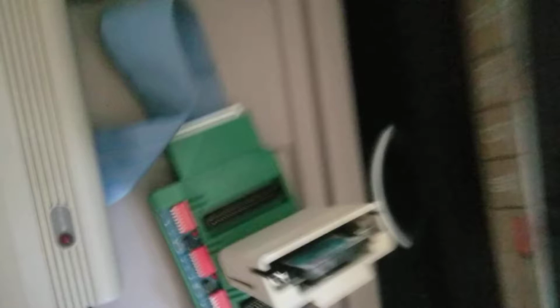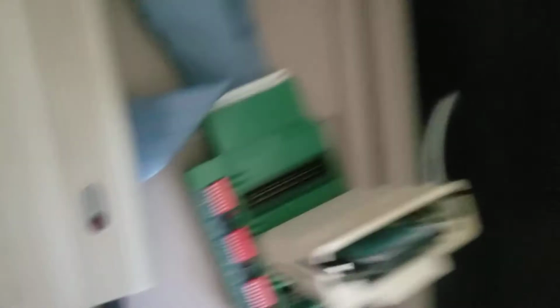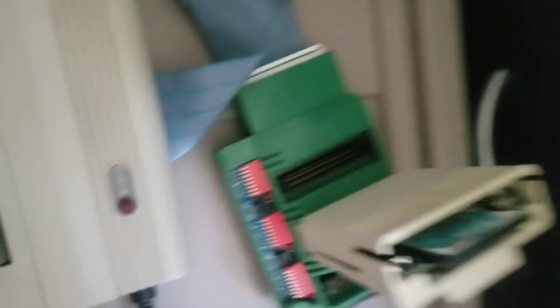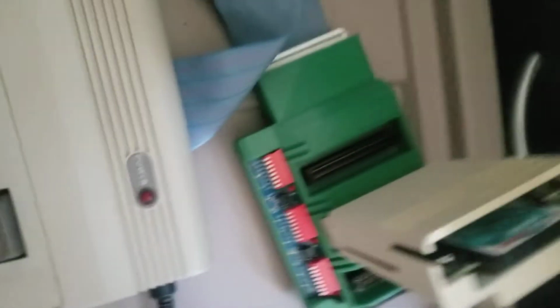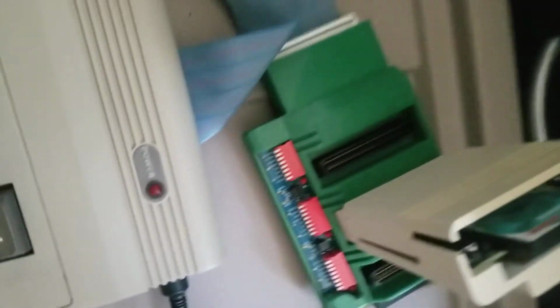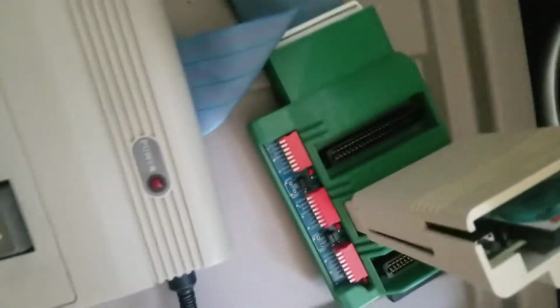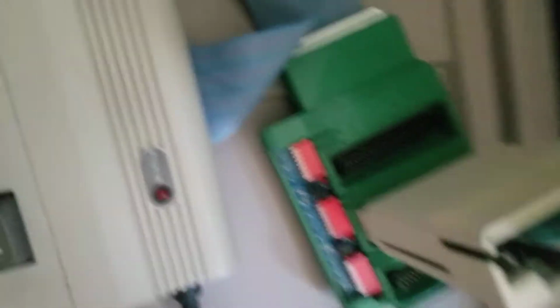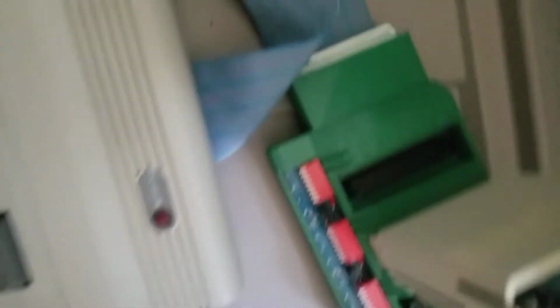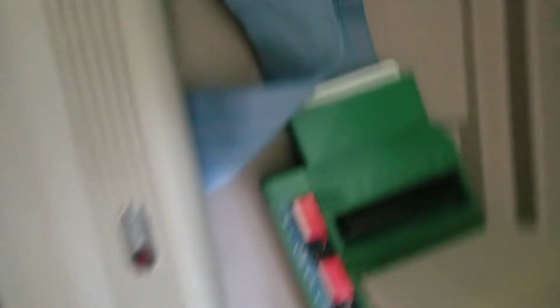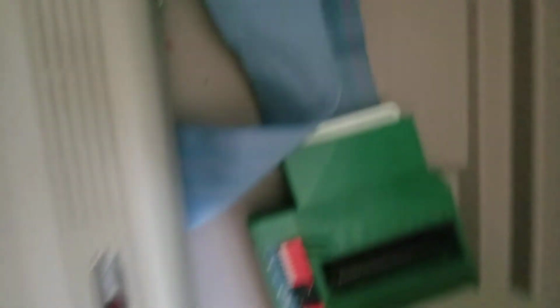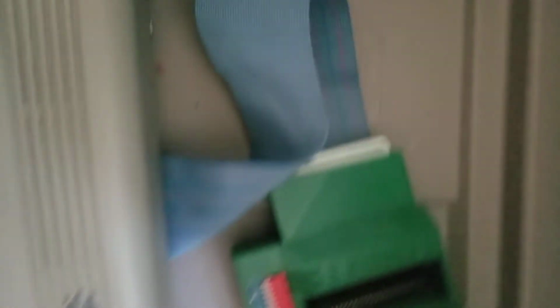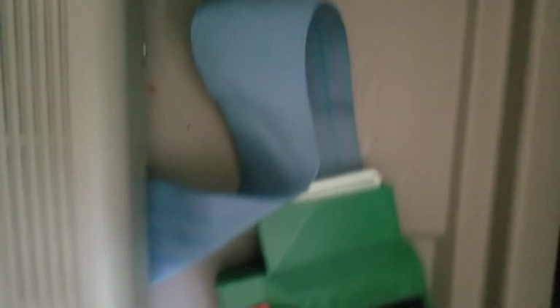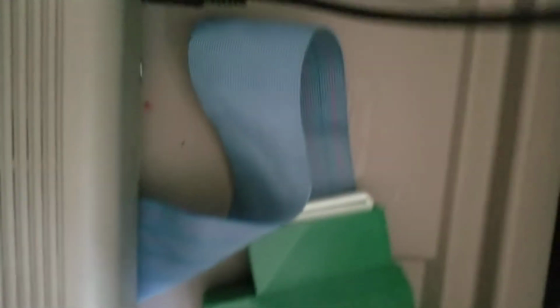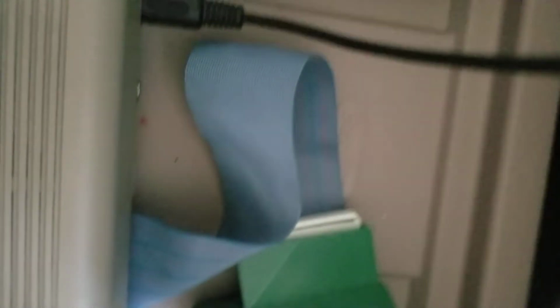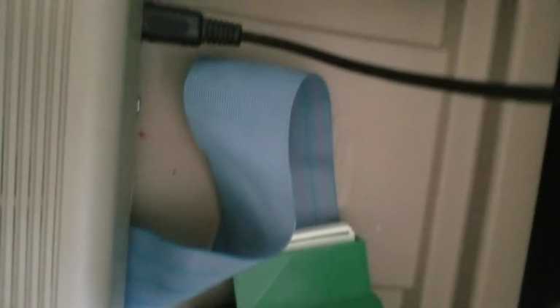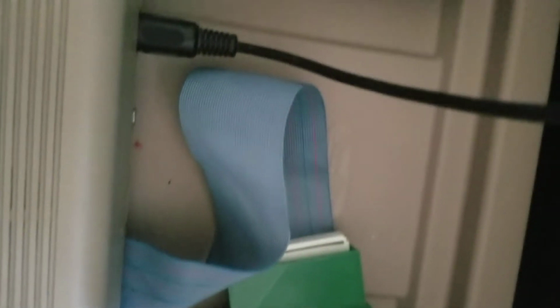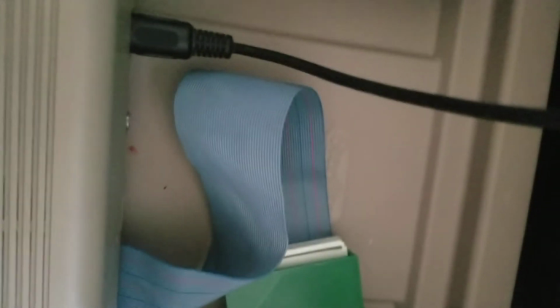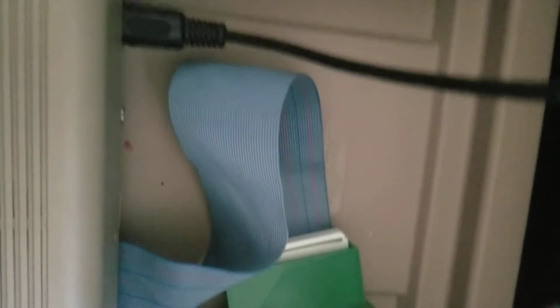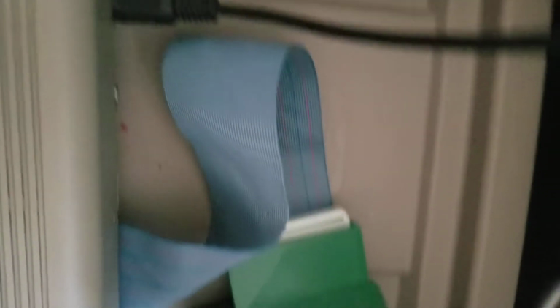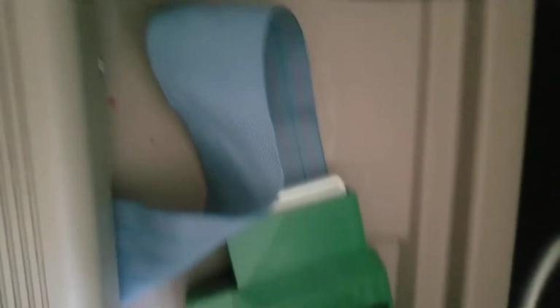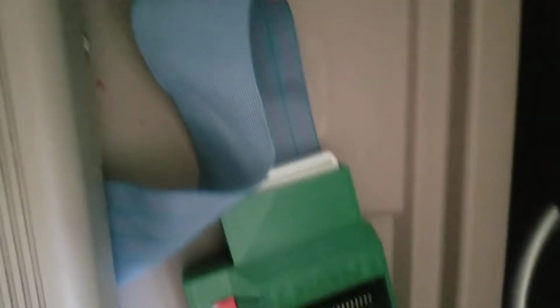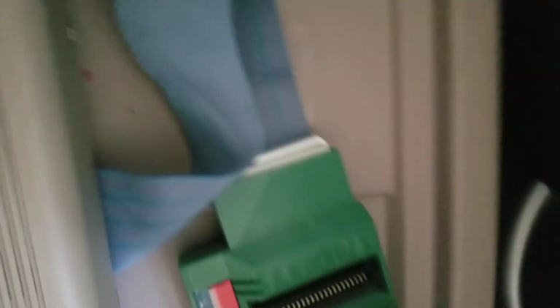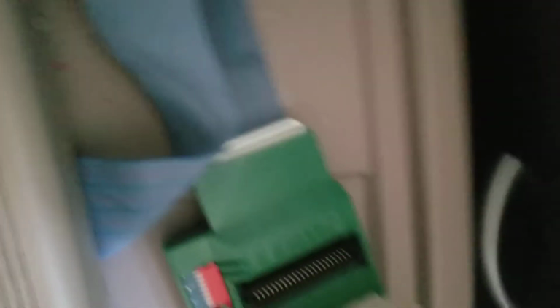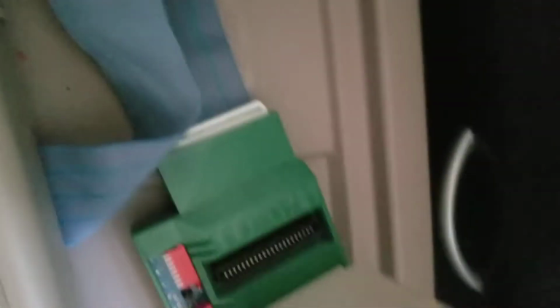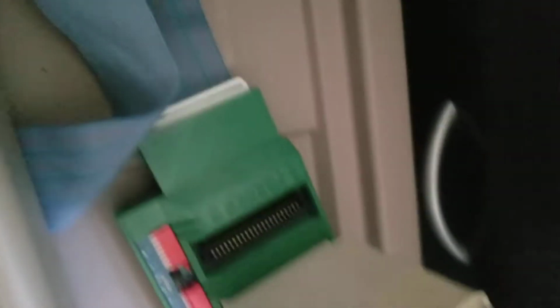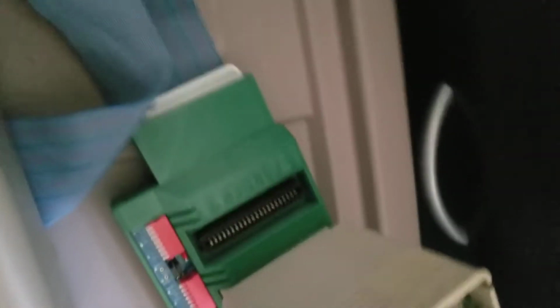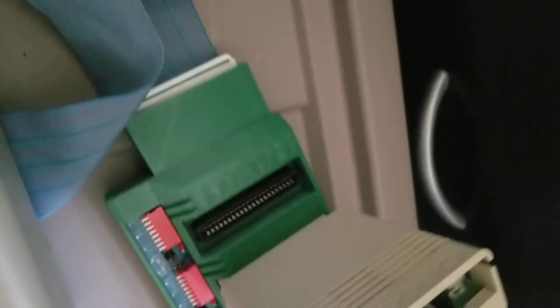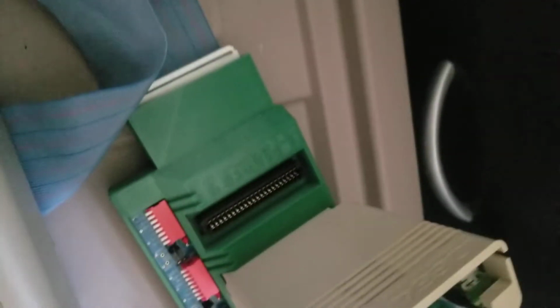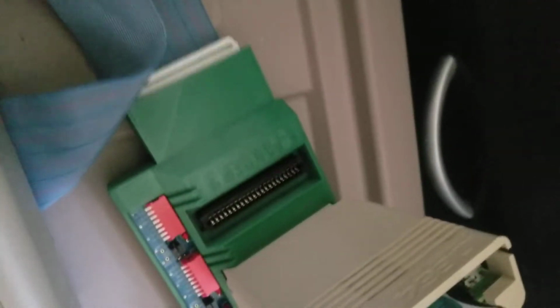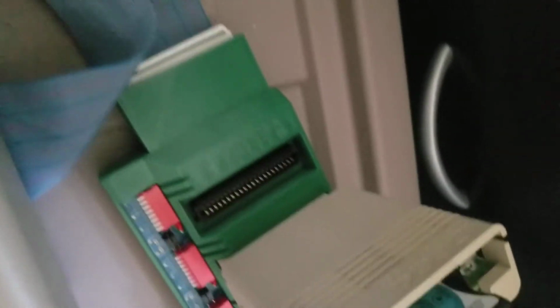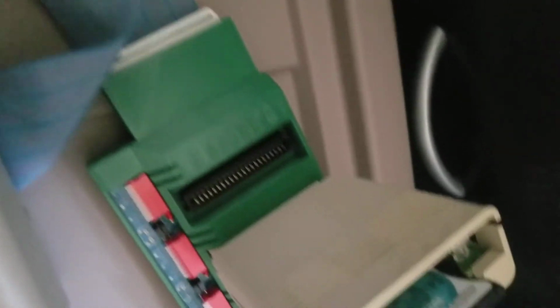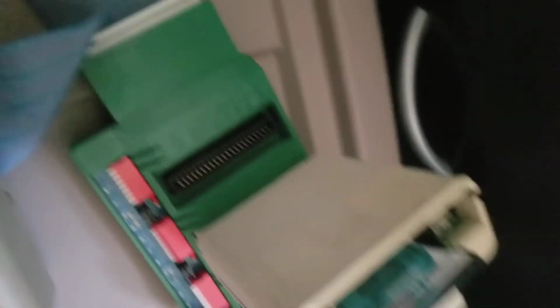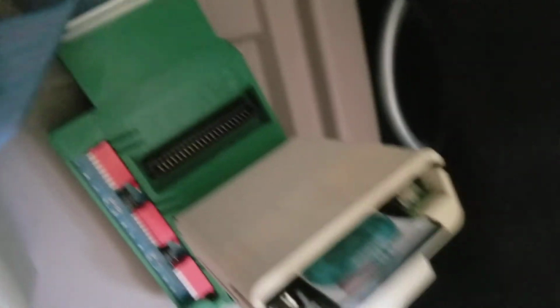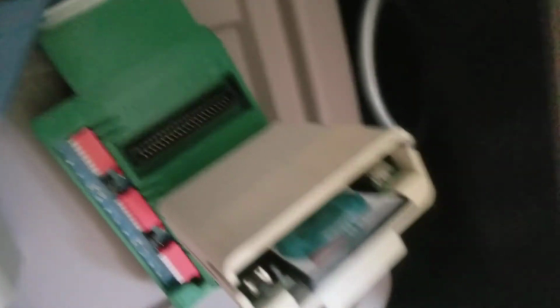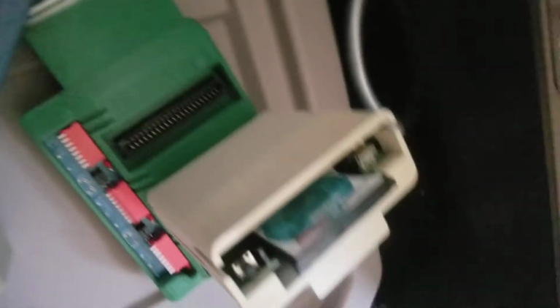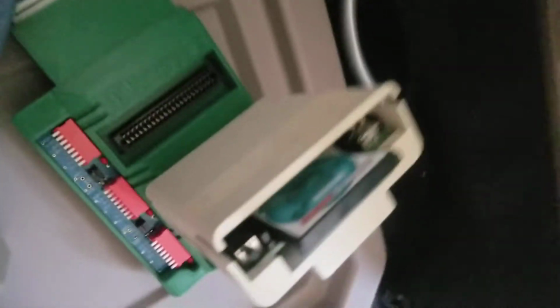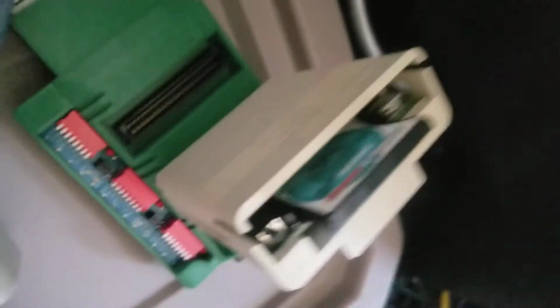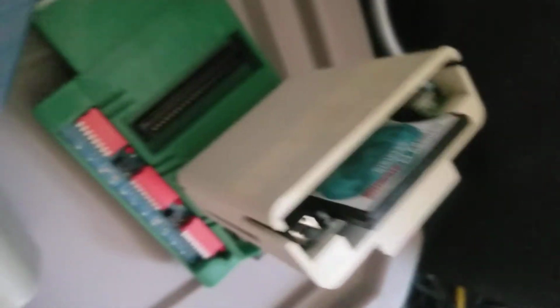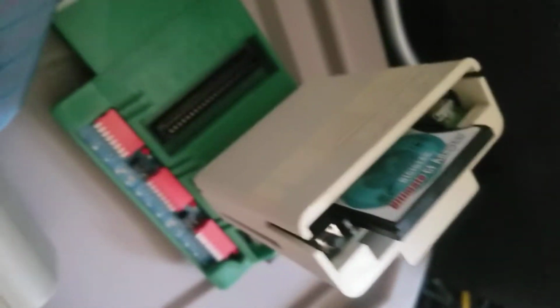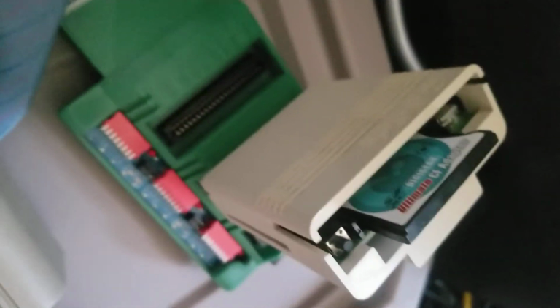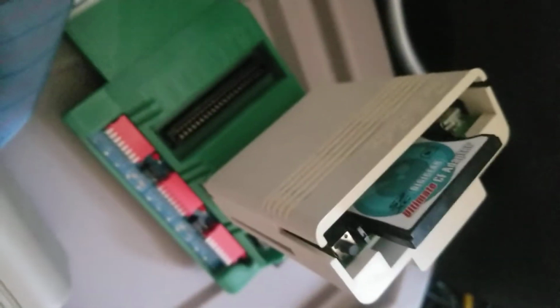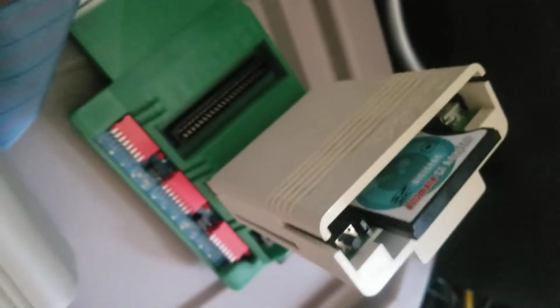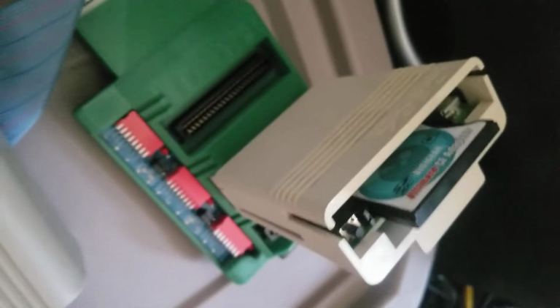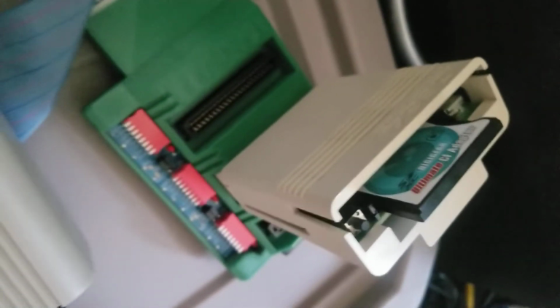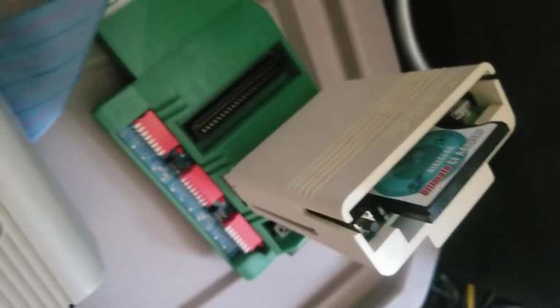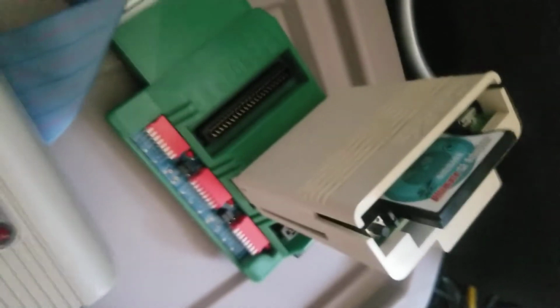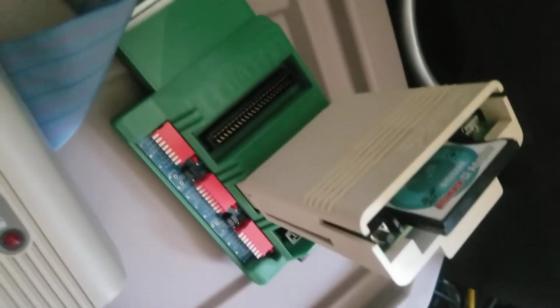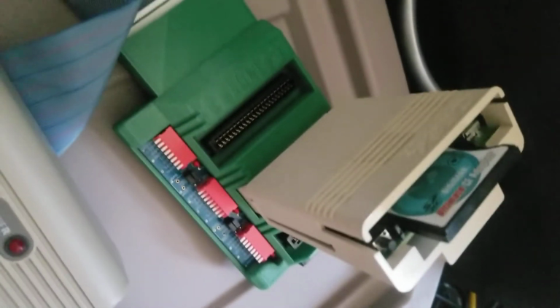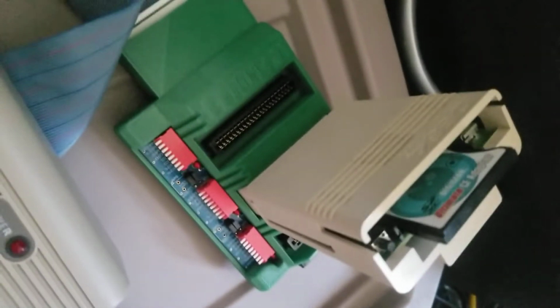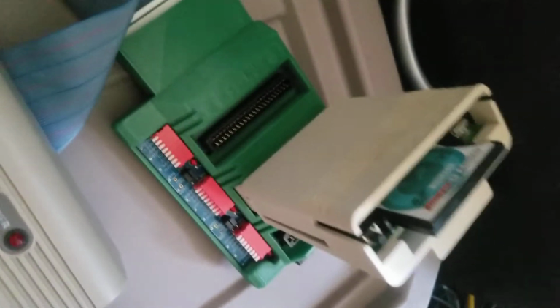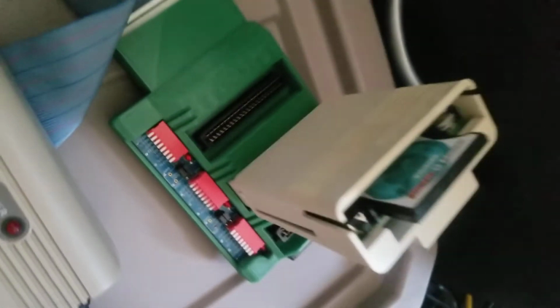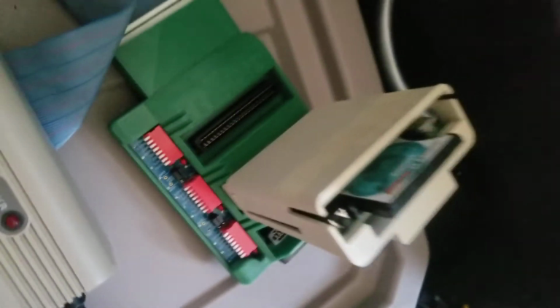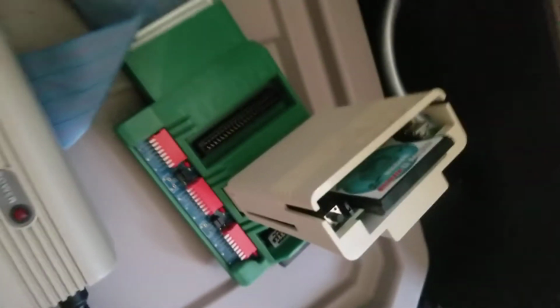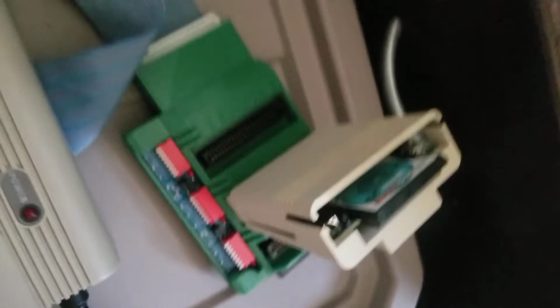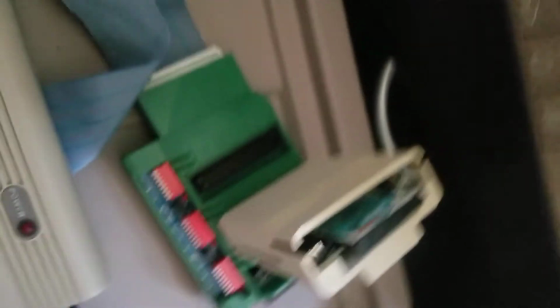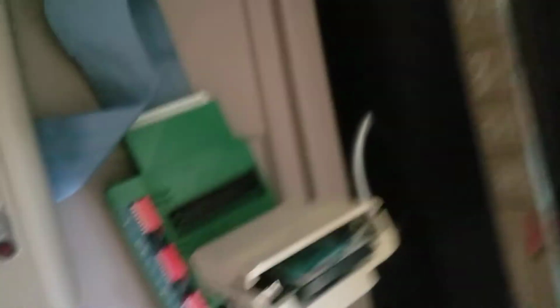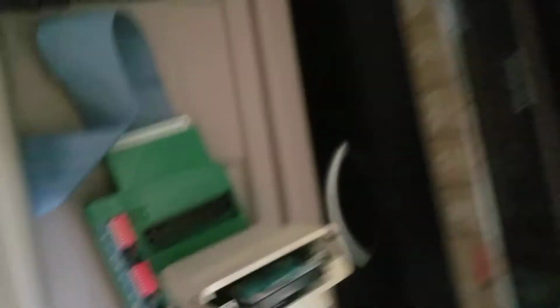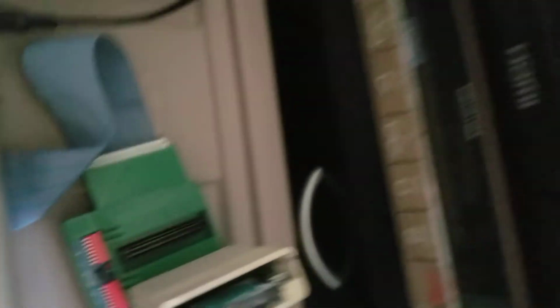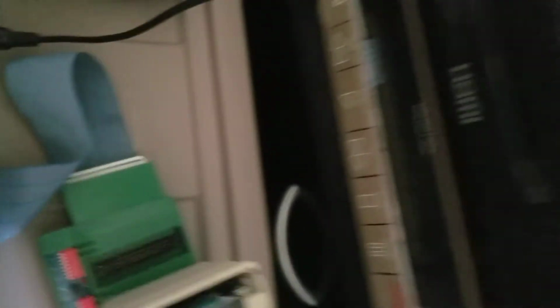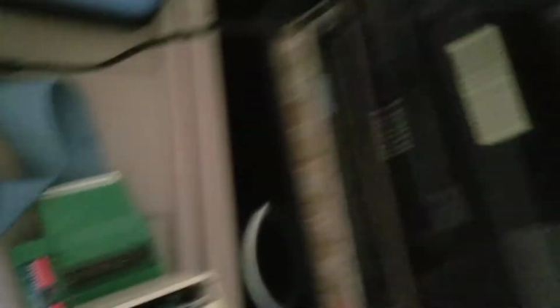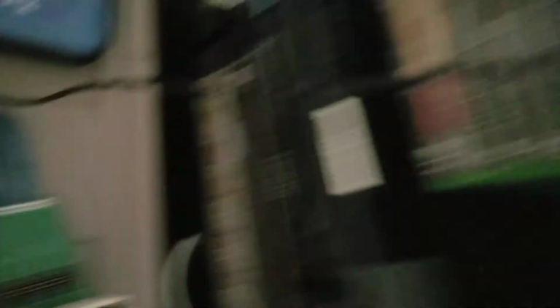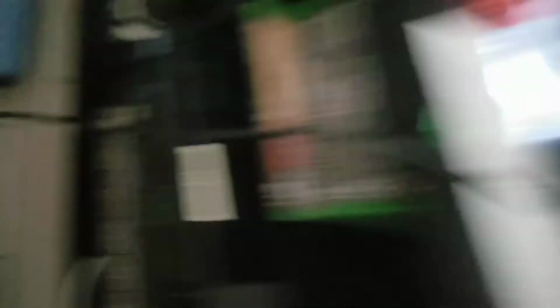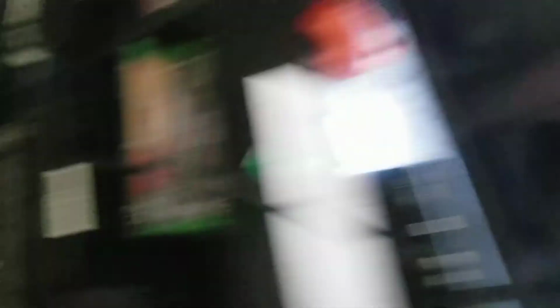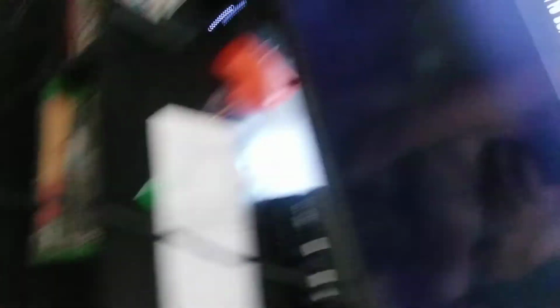Ribbon cable still installed. We're in port number two now. See what happens.